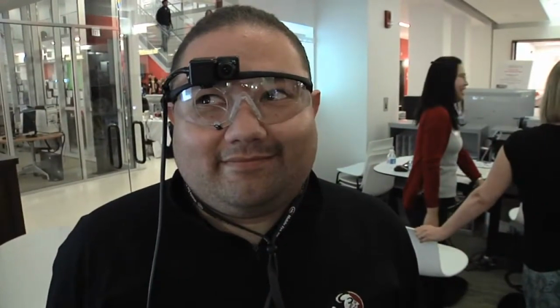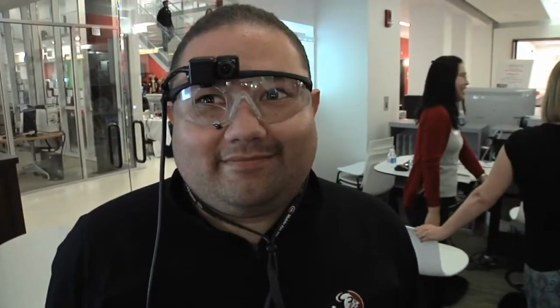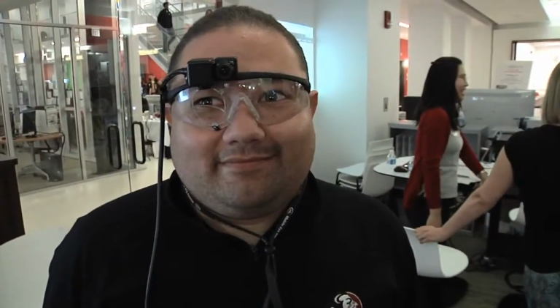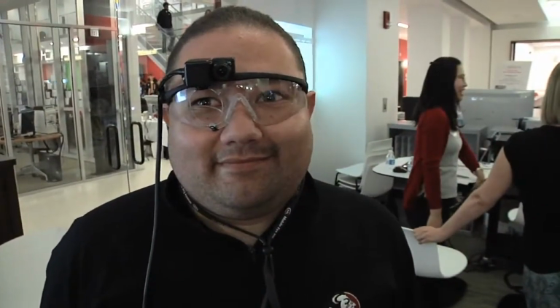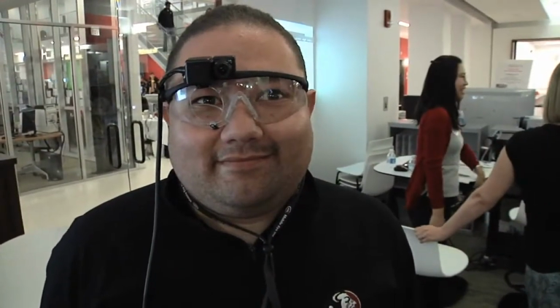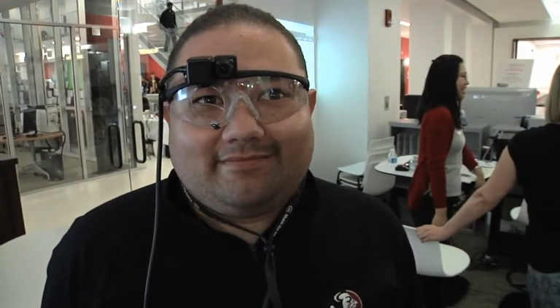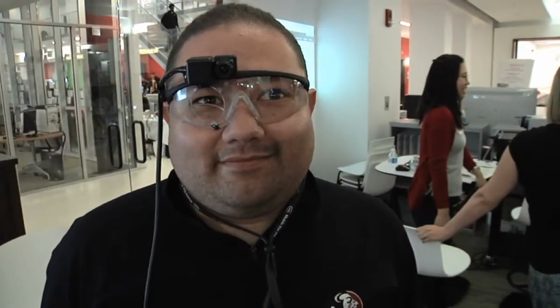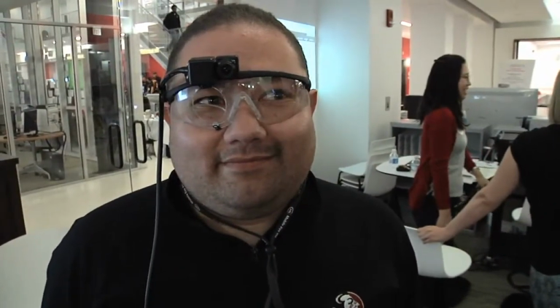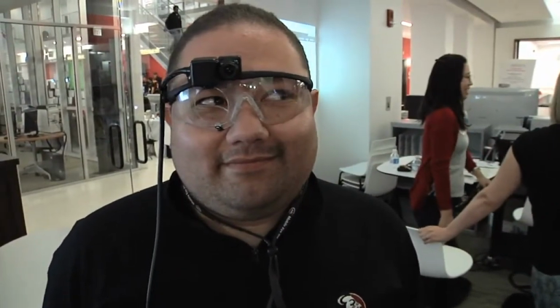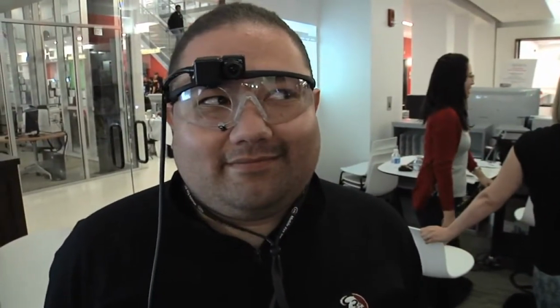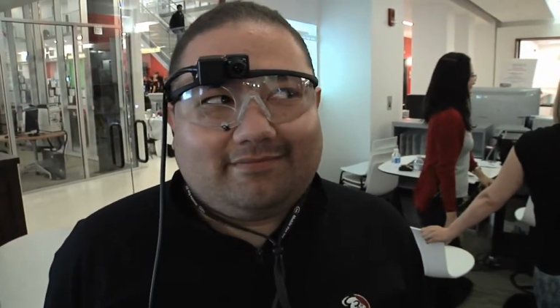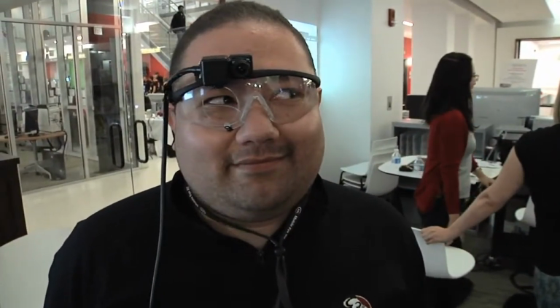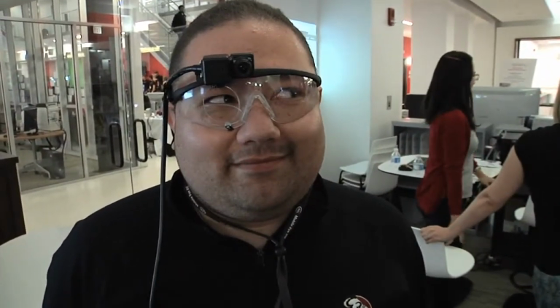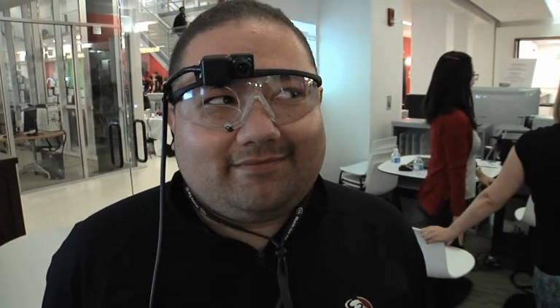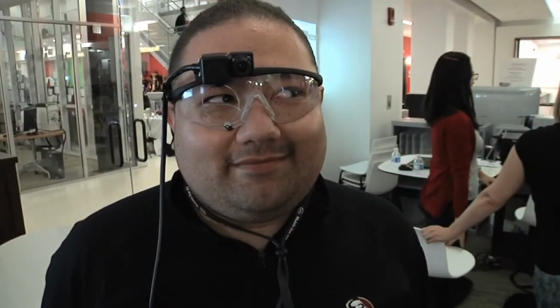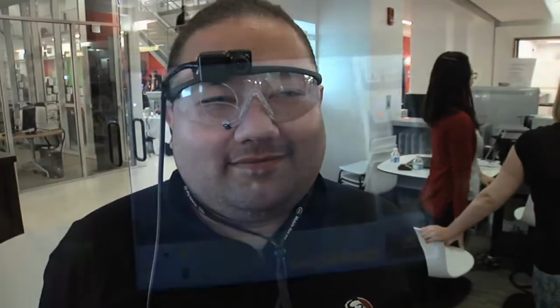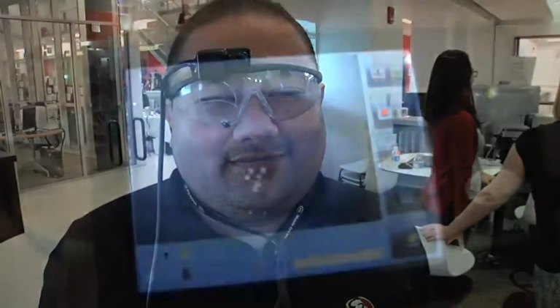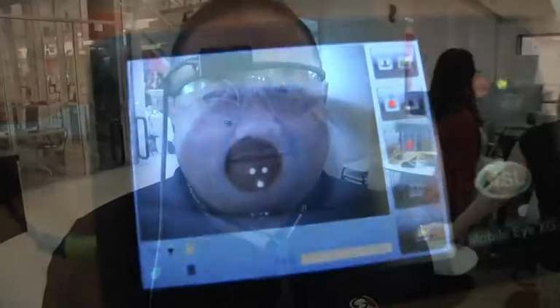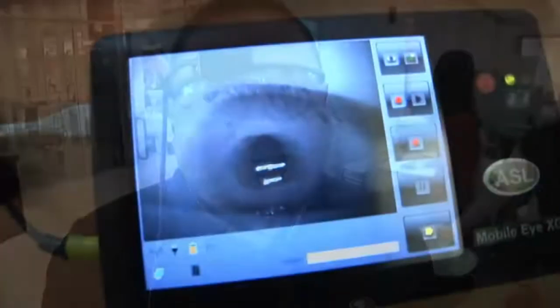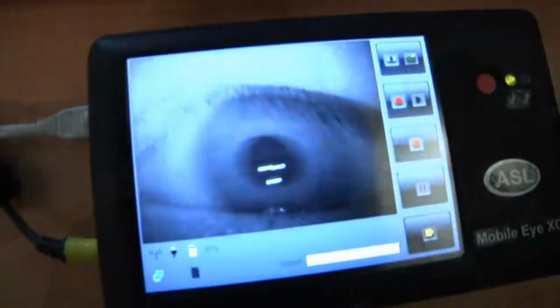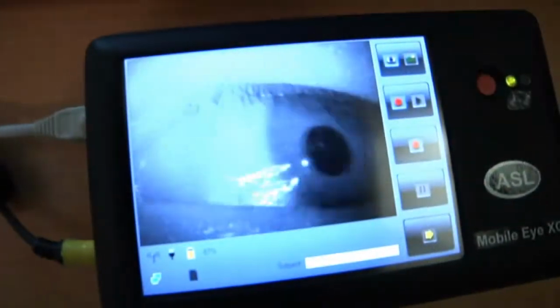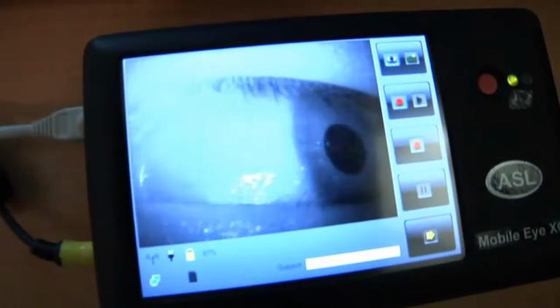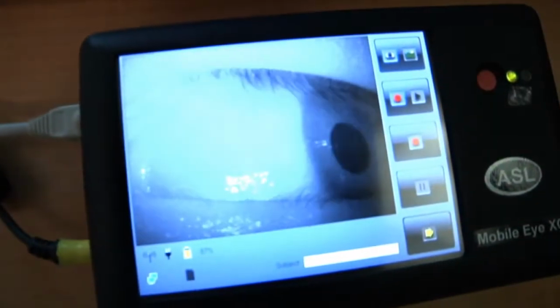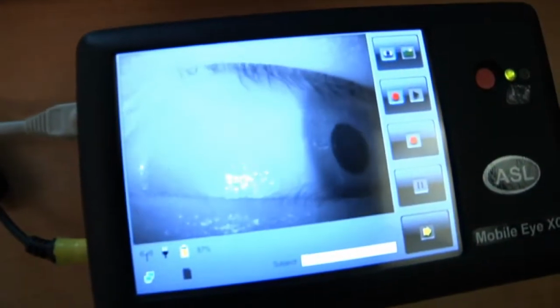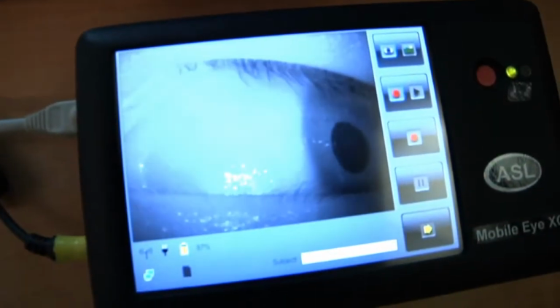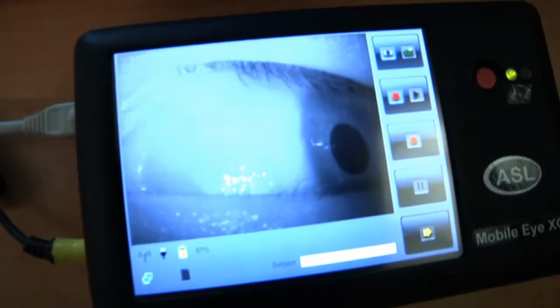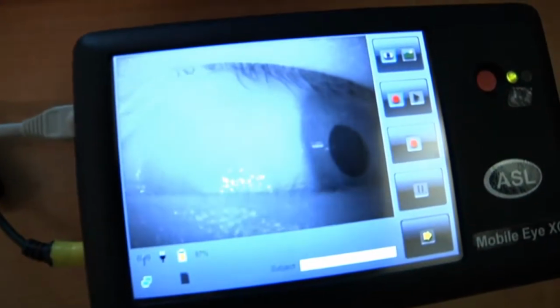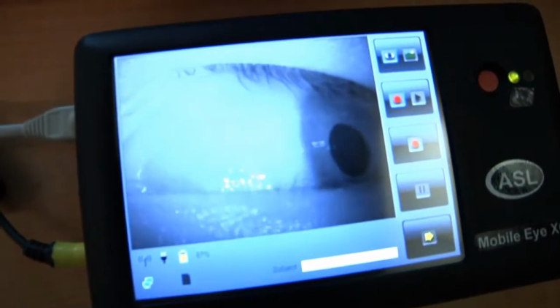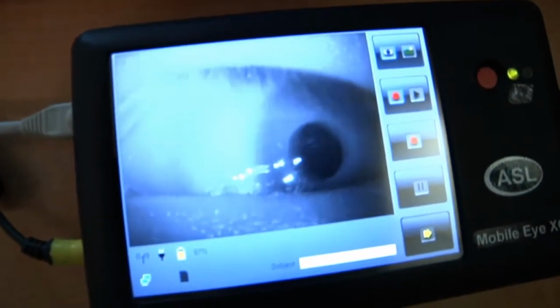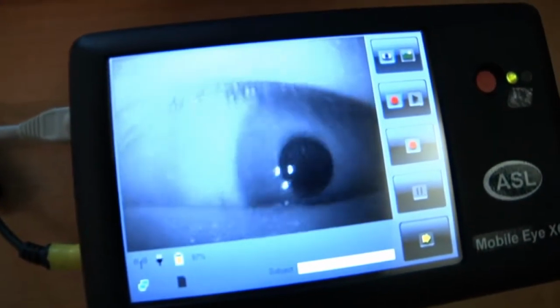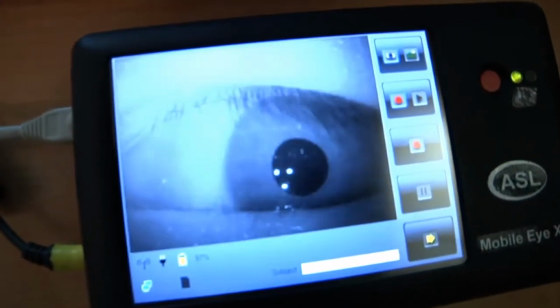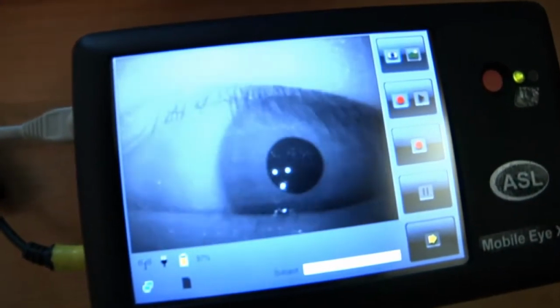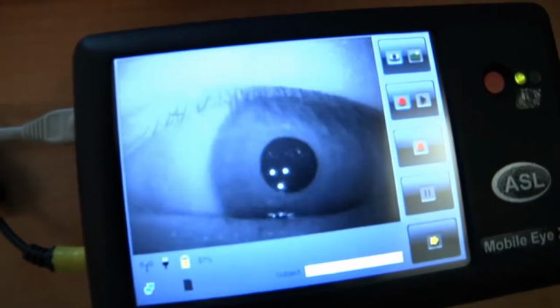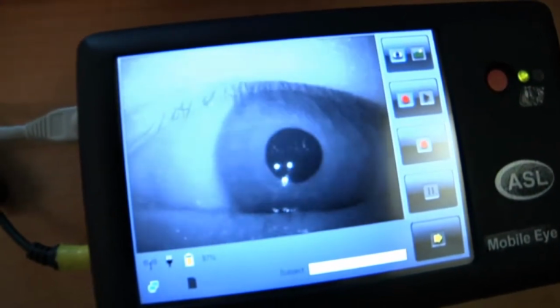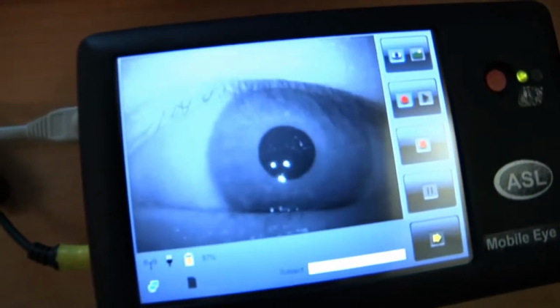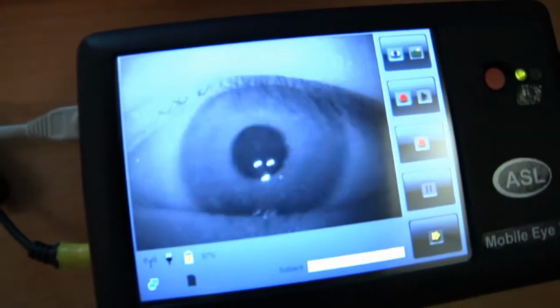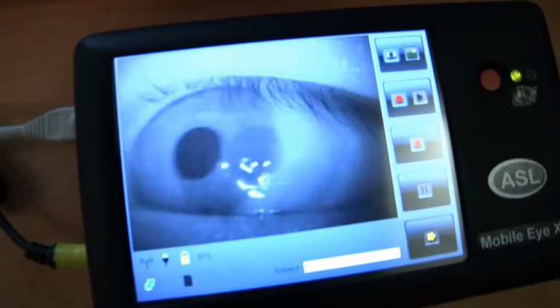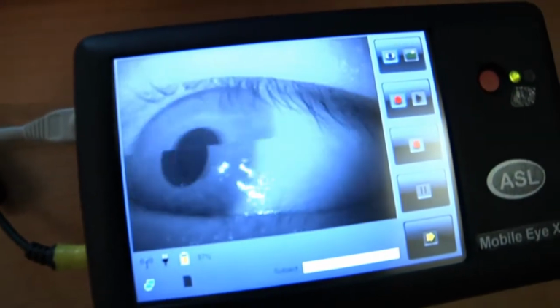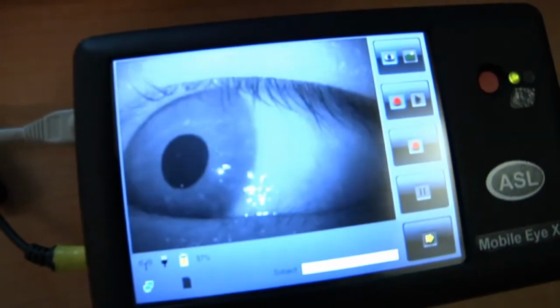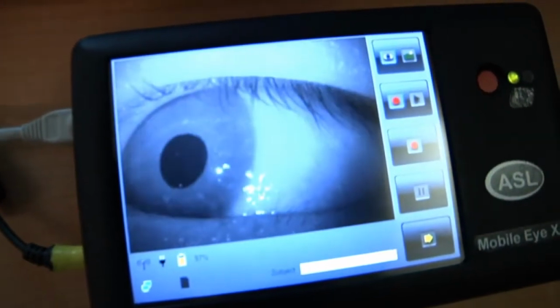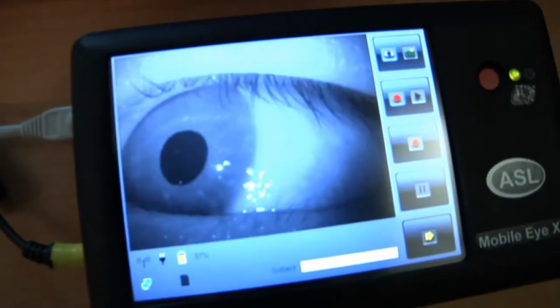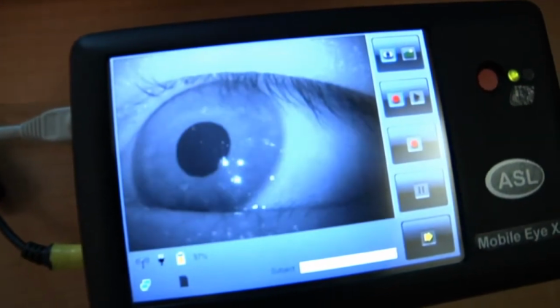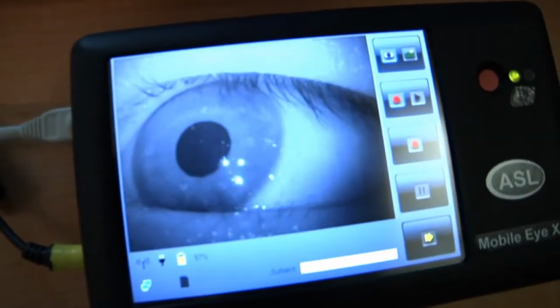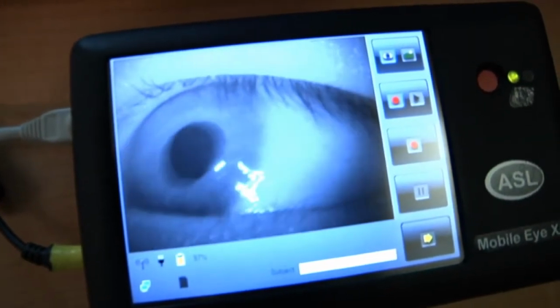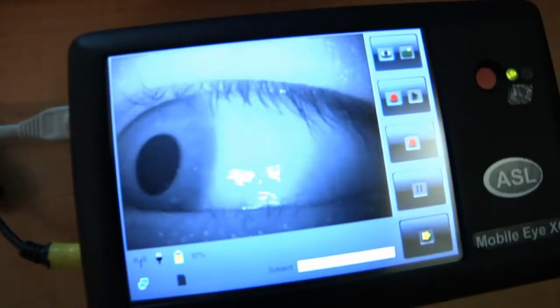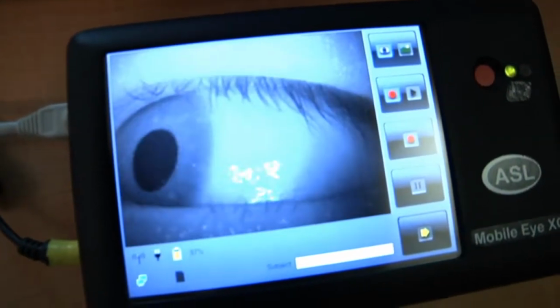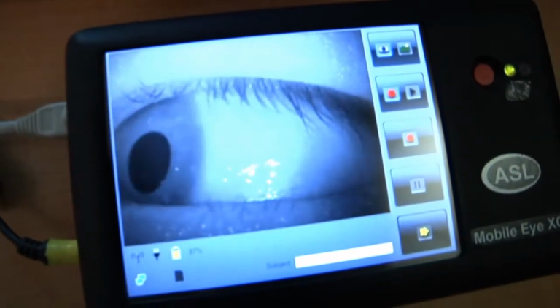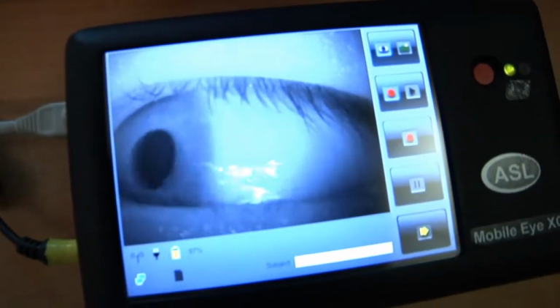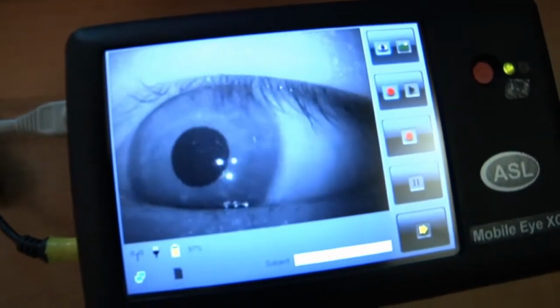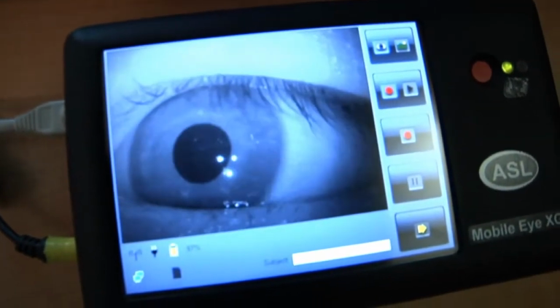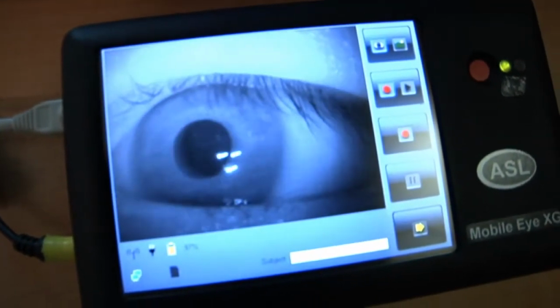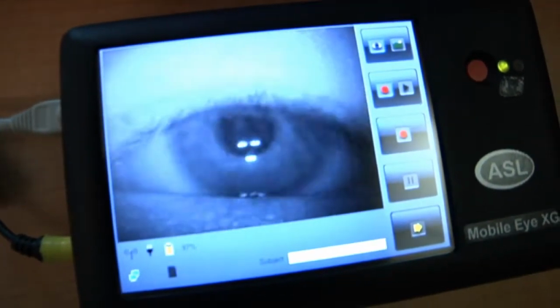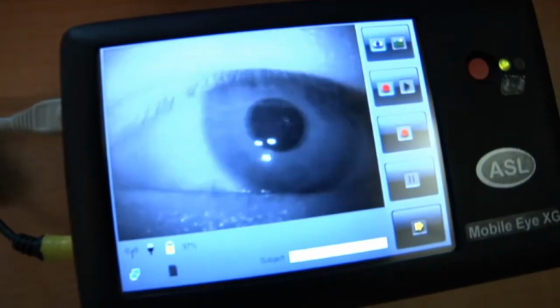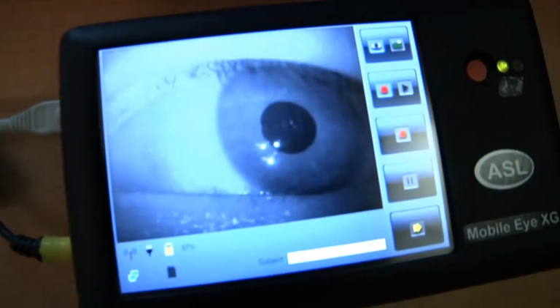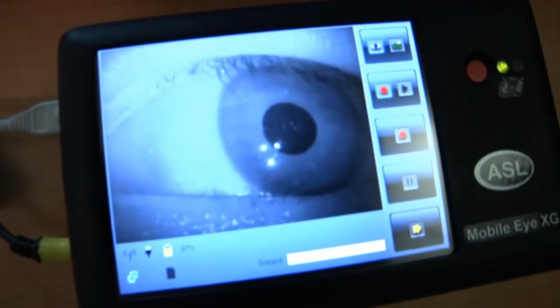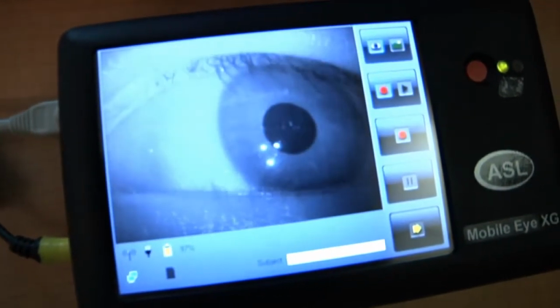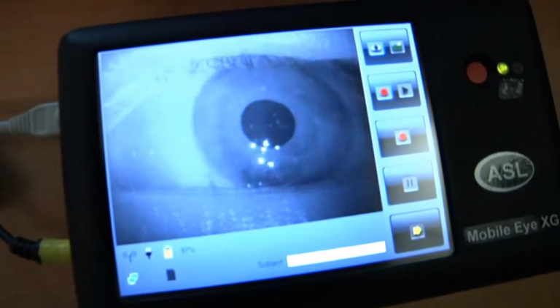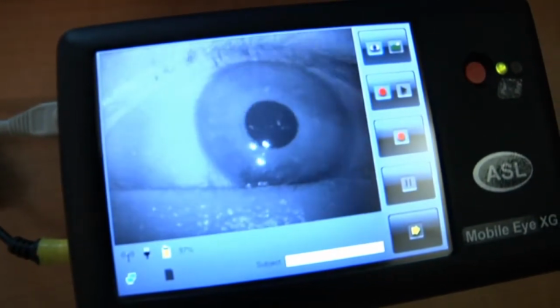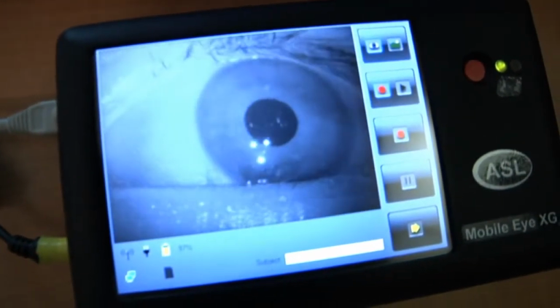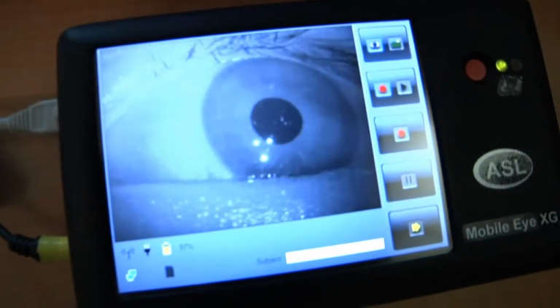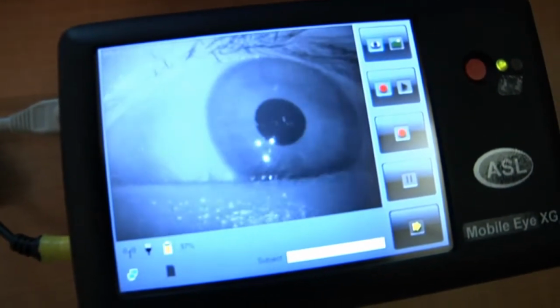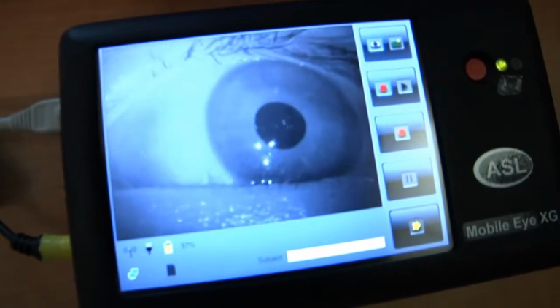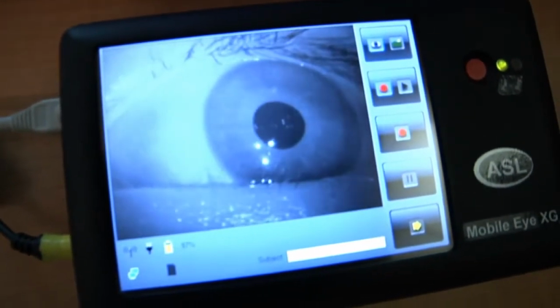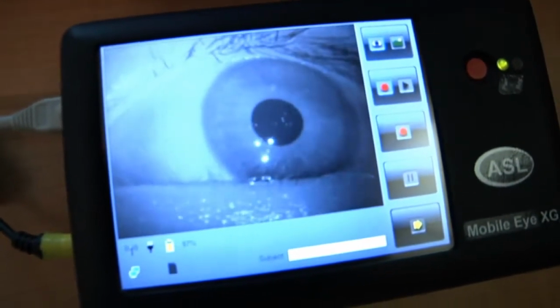We have the mobile eye tracker here. What it is: it has two cameras, one on the top here, which is measuring what you're looking at.